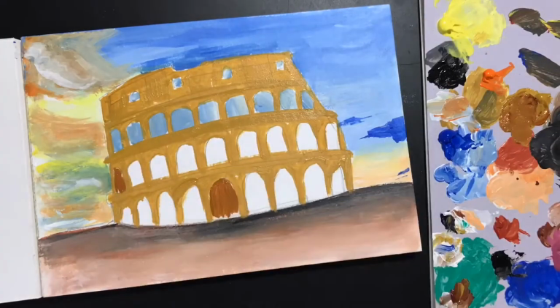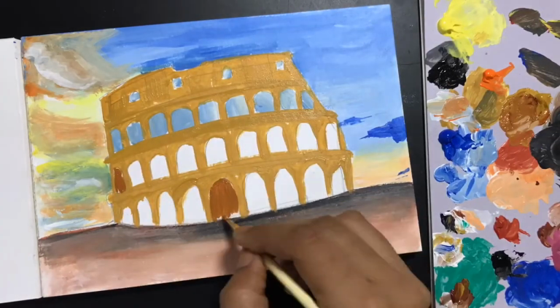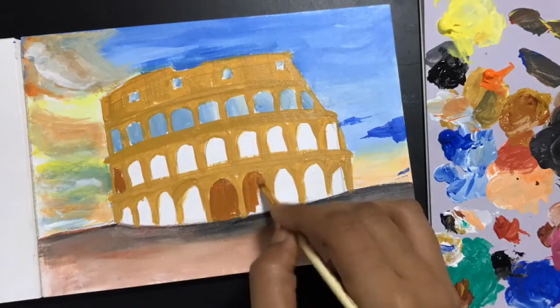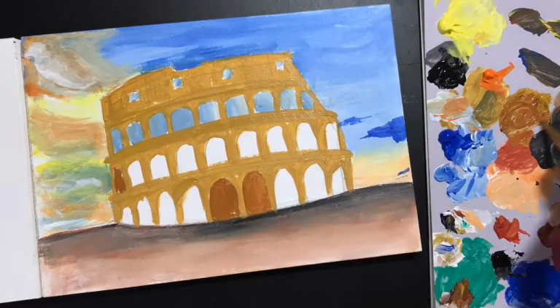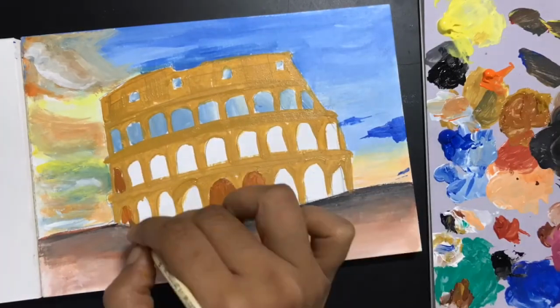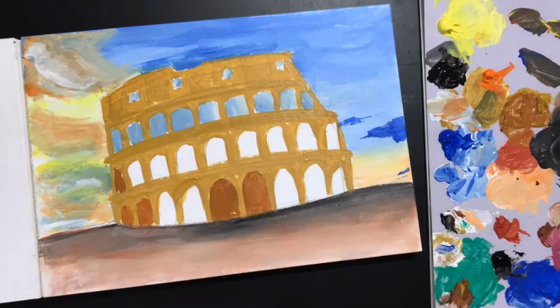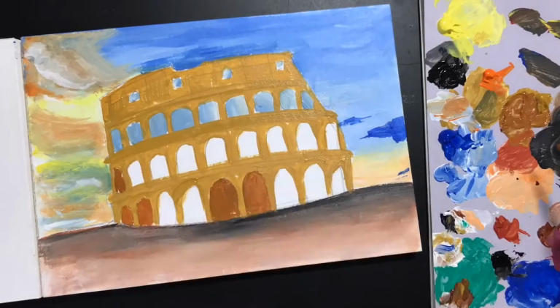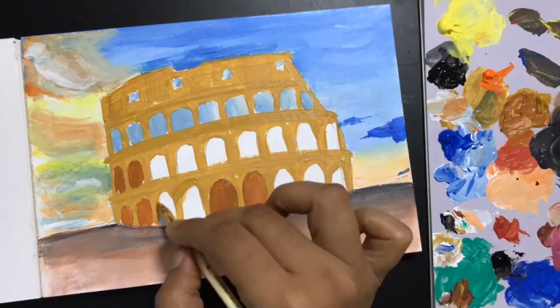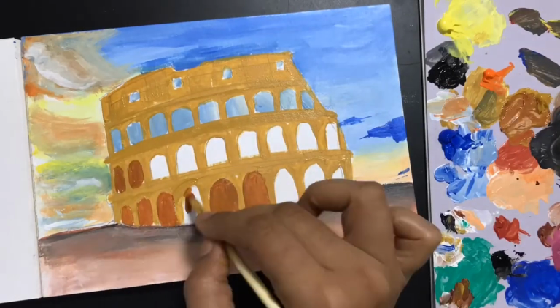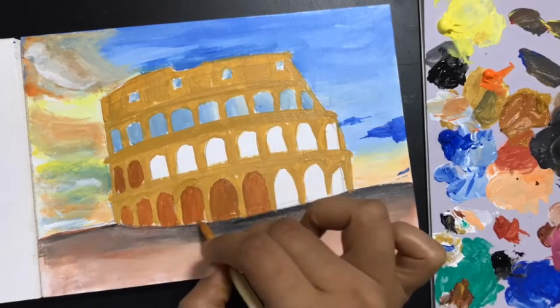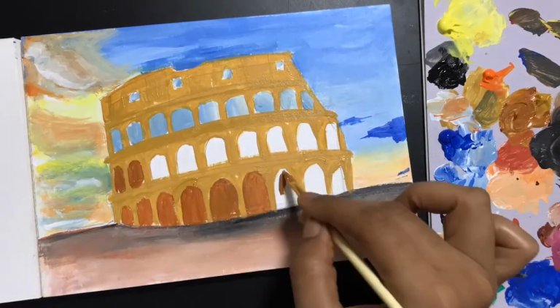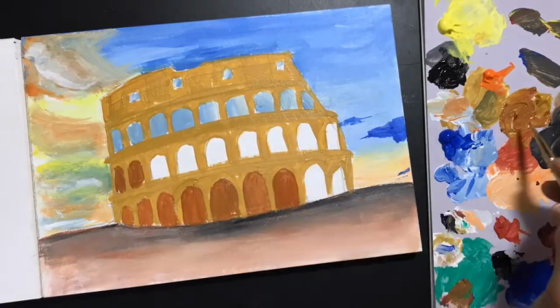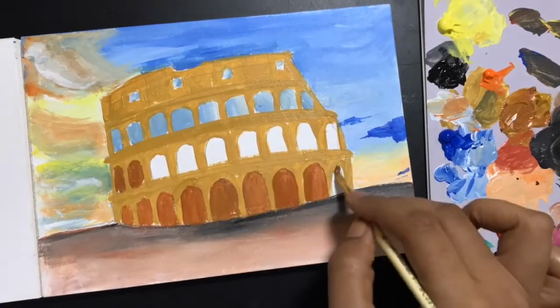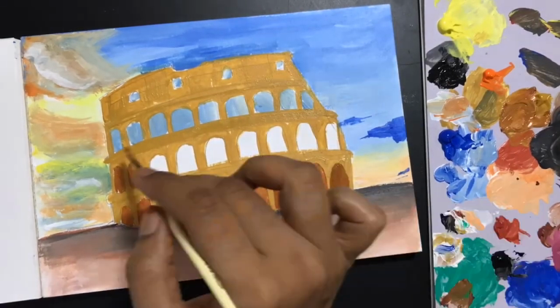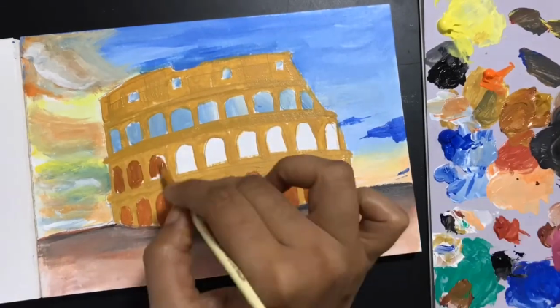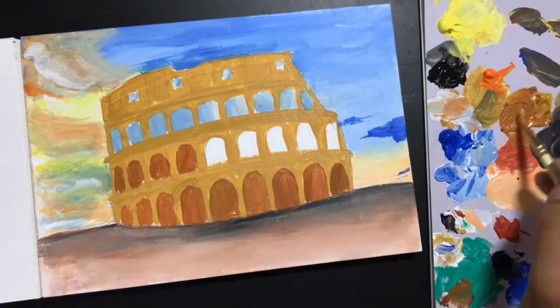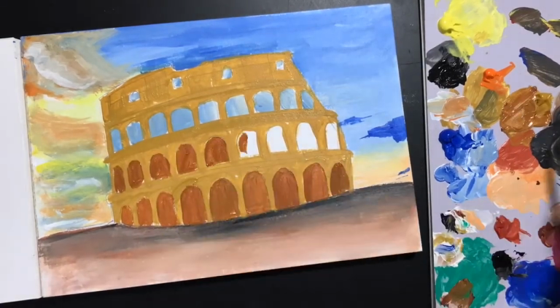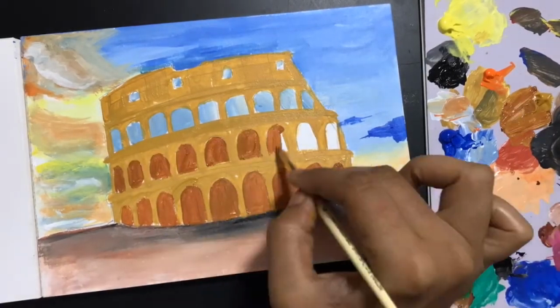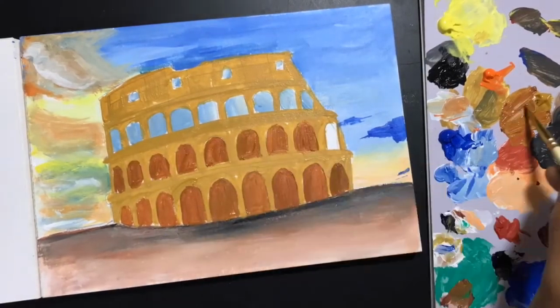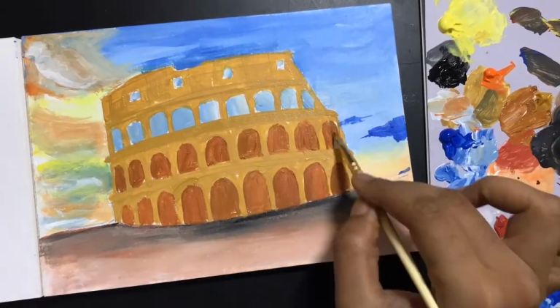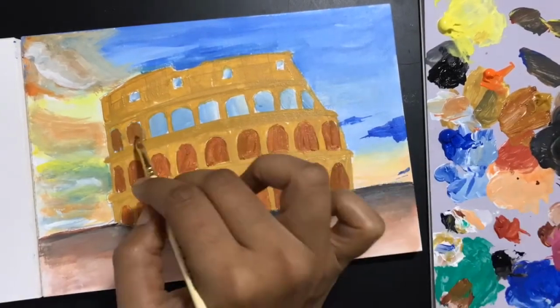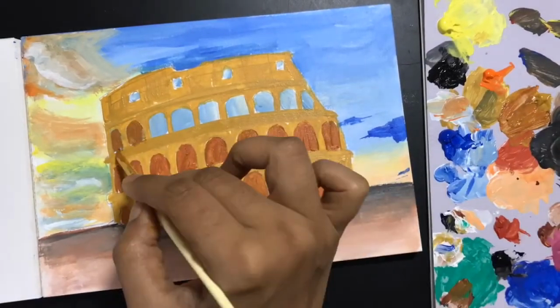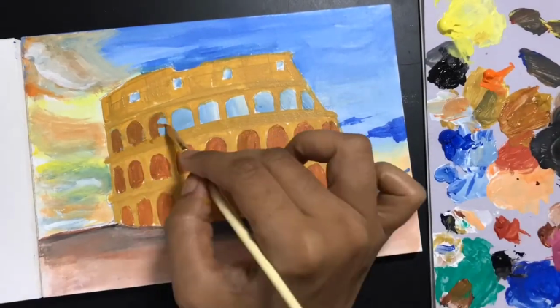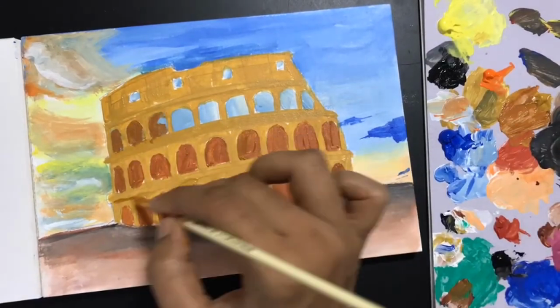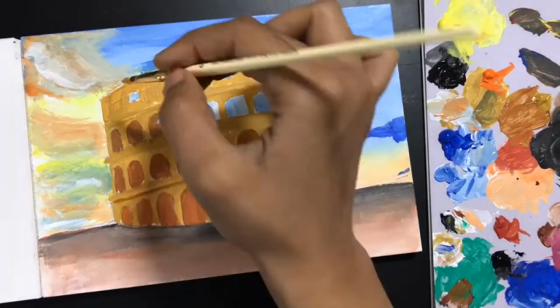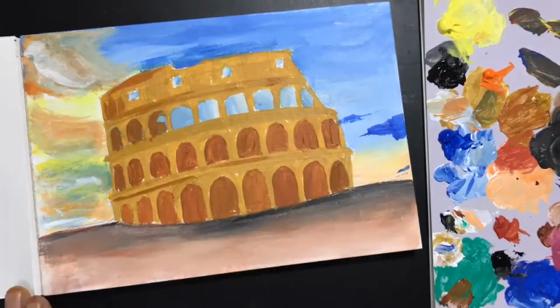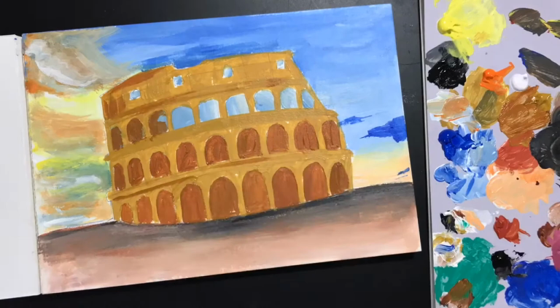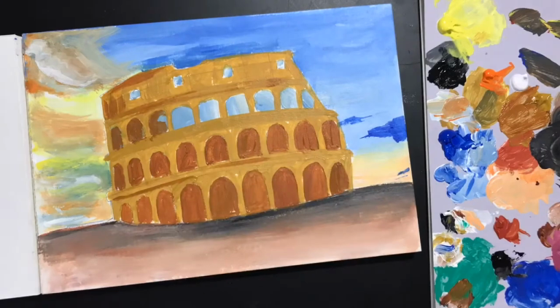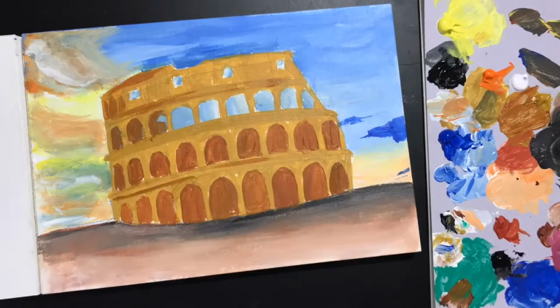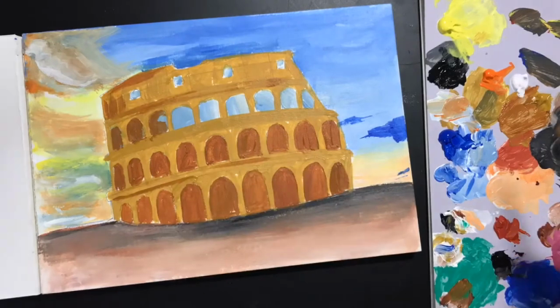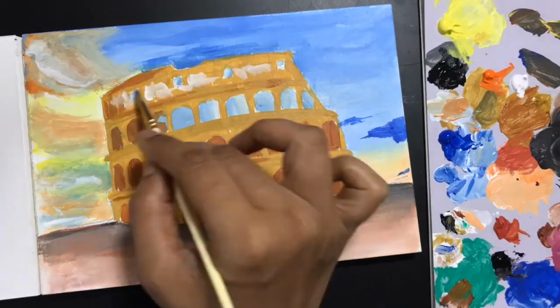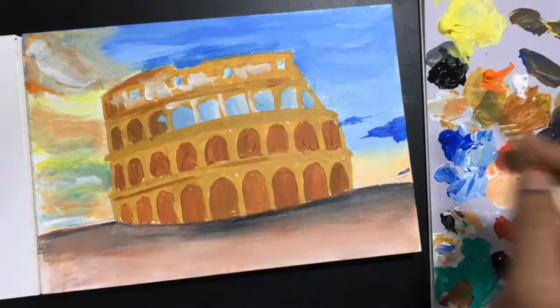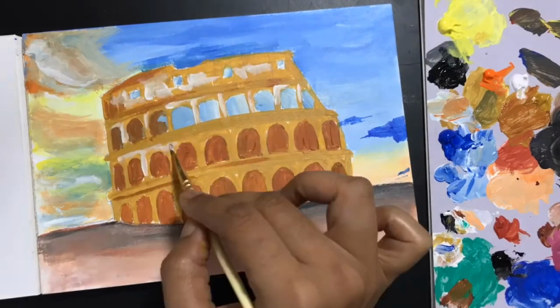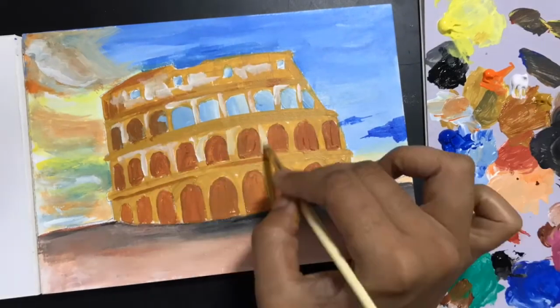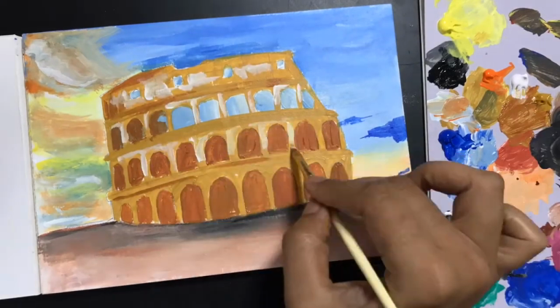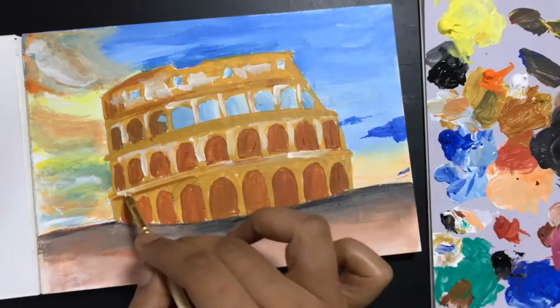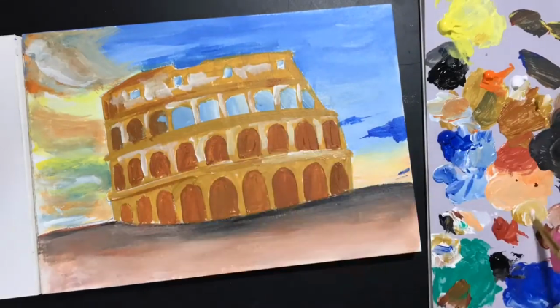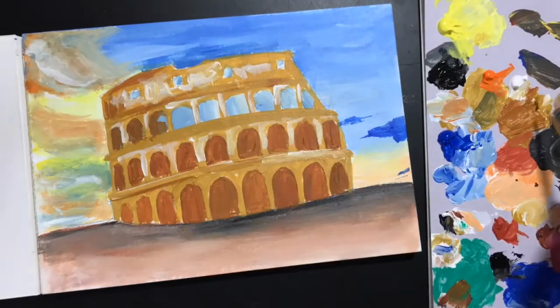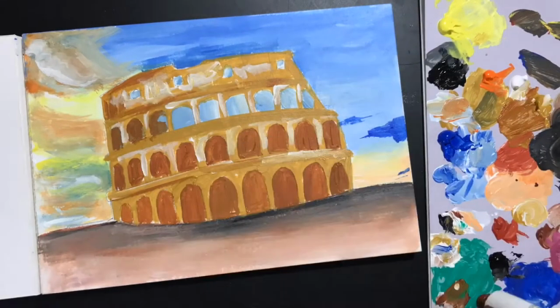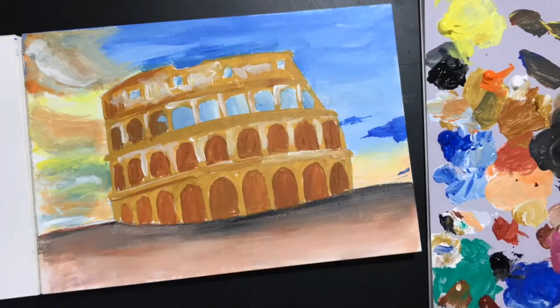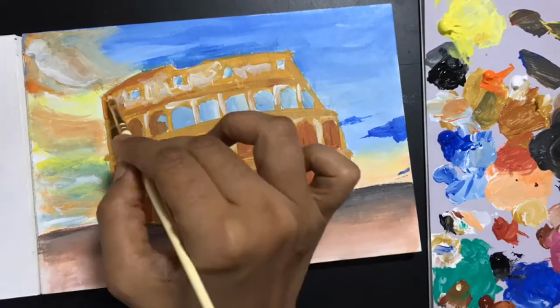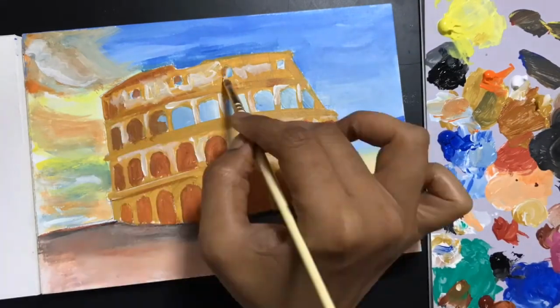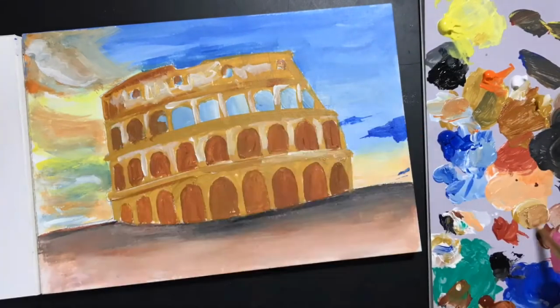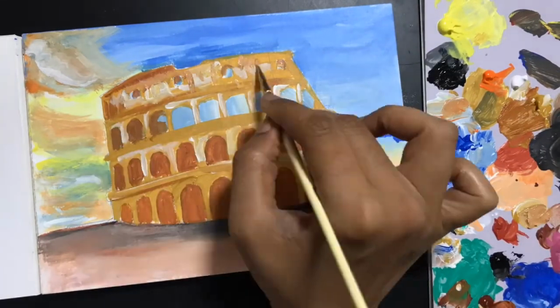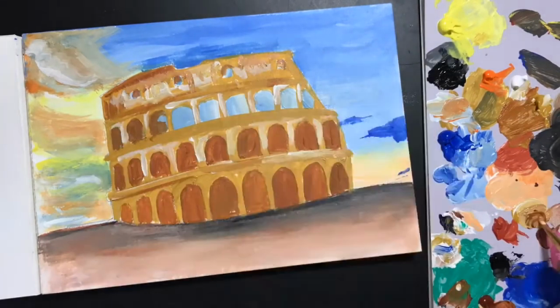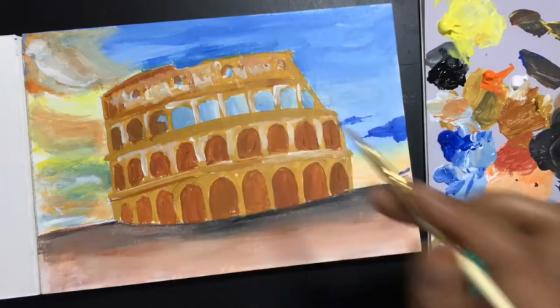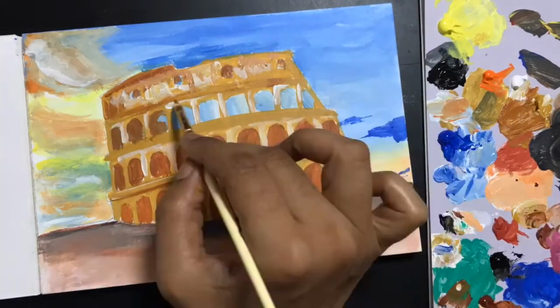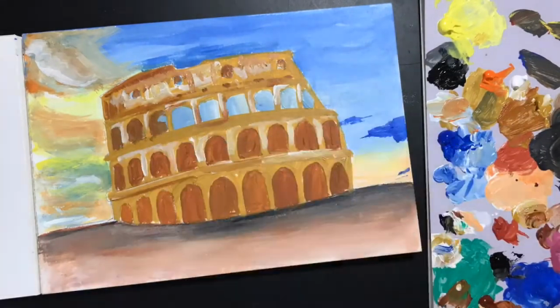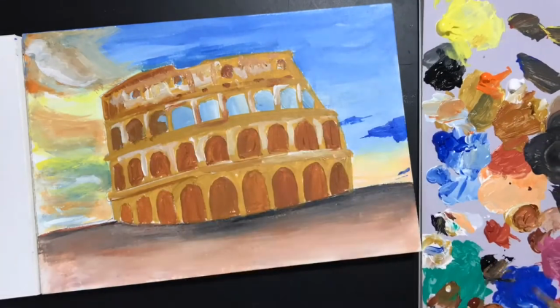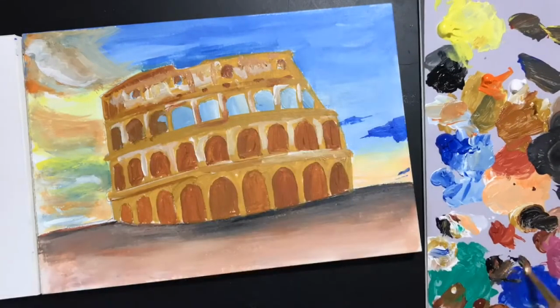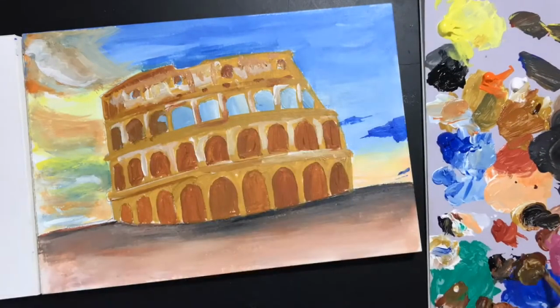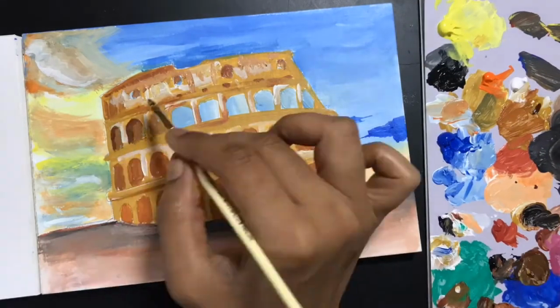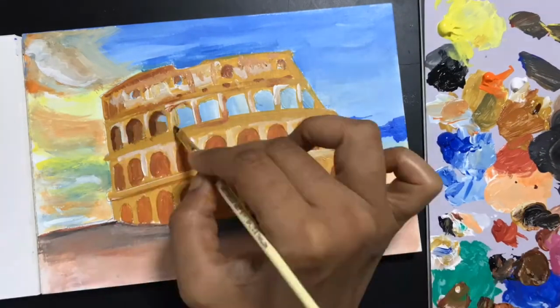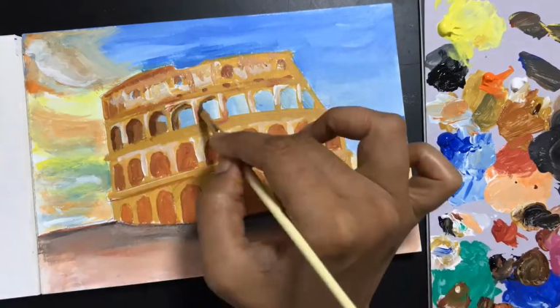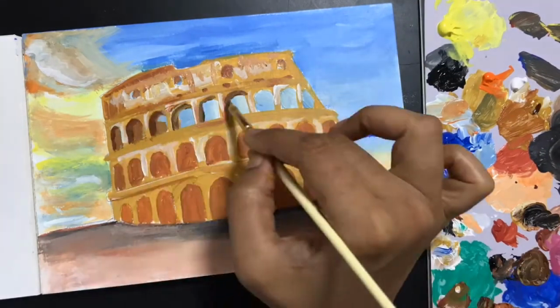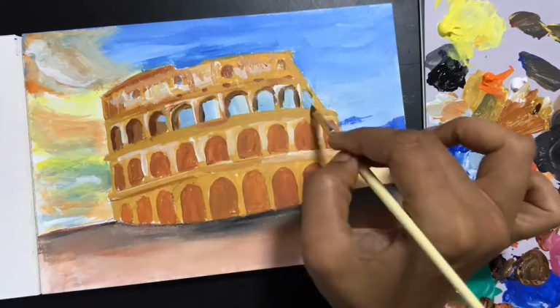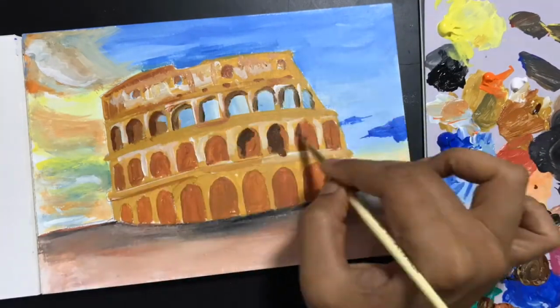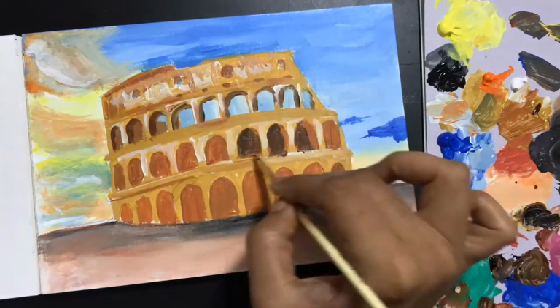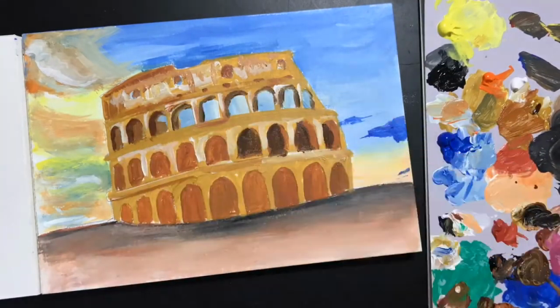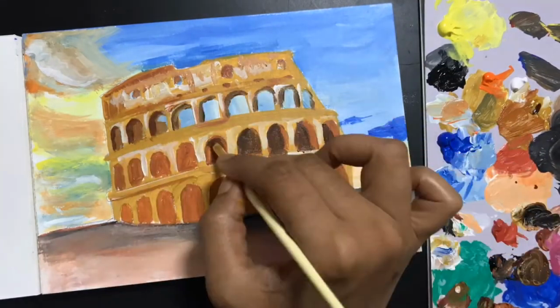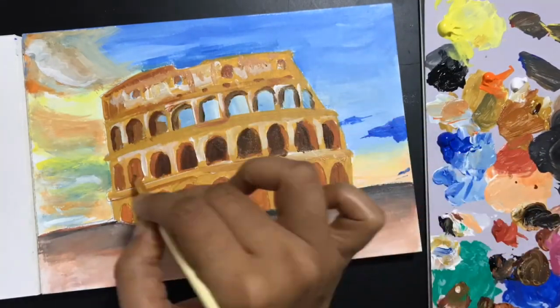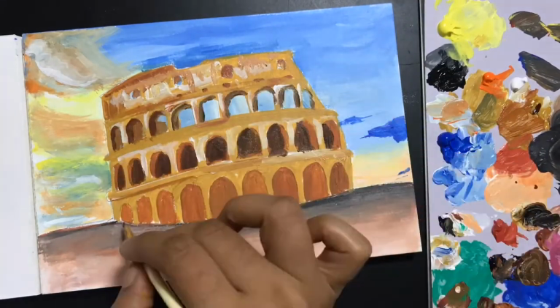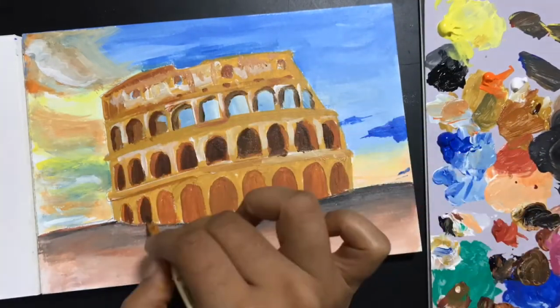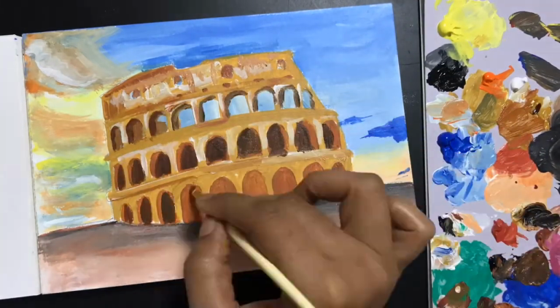I'm doing the color blocking of the various areas and the different sections of the Colosseum, and then slowly adding in my details.